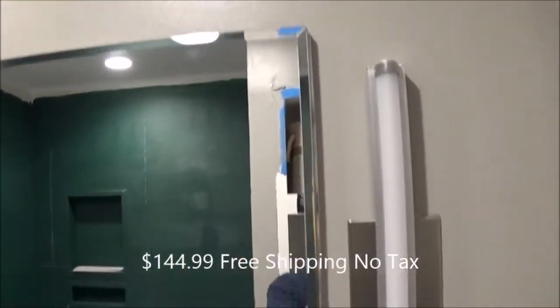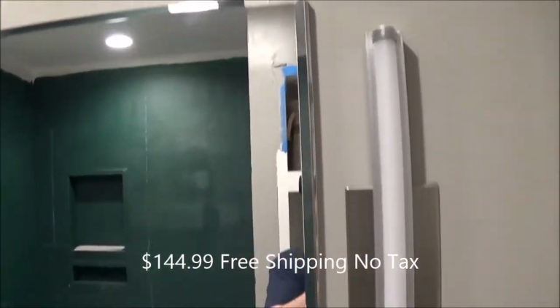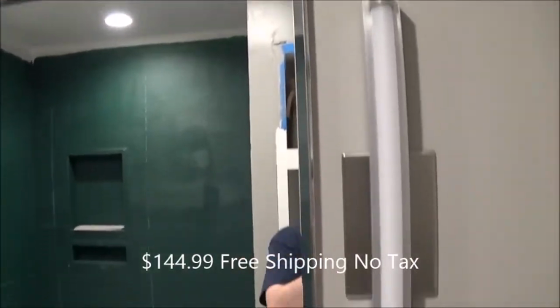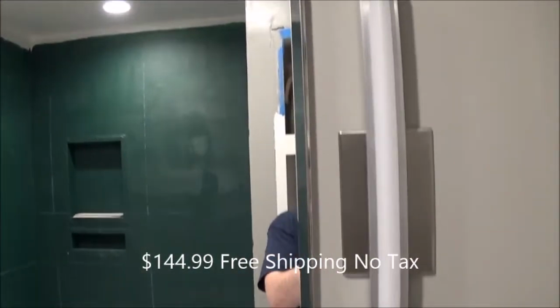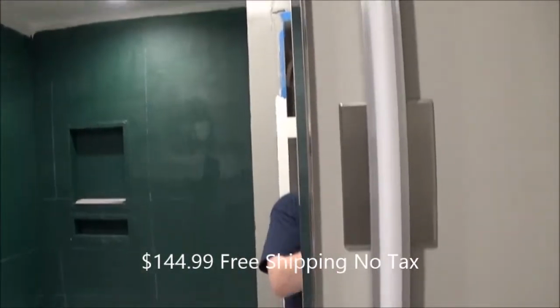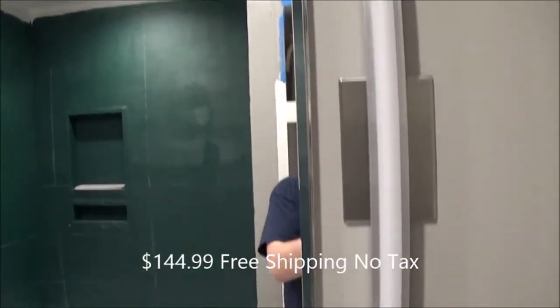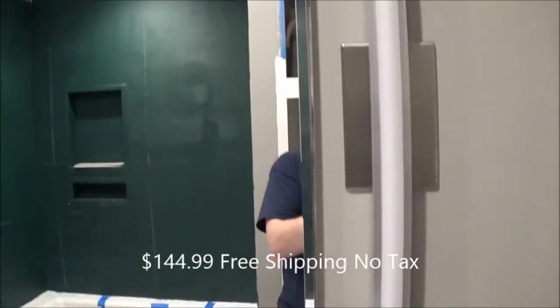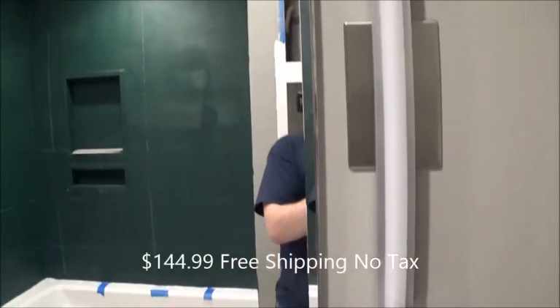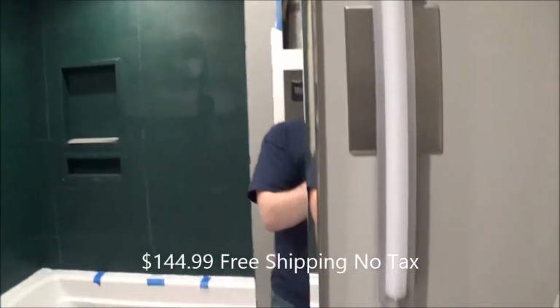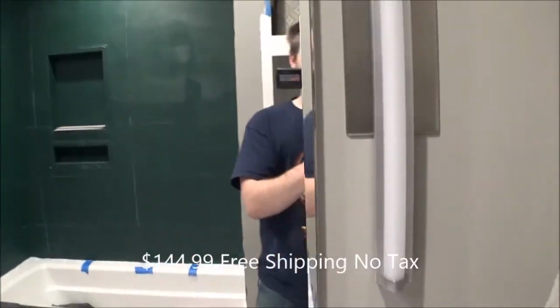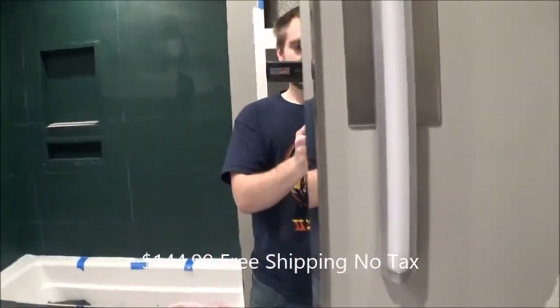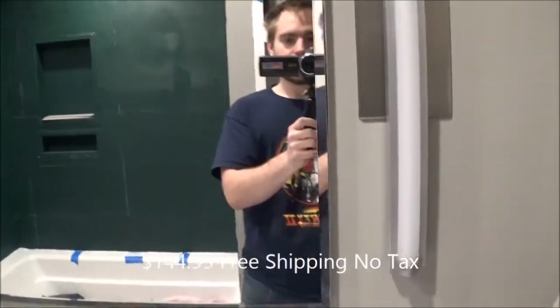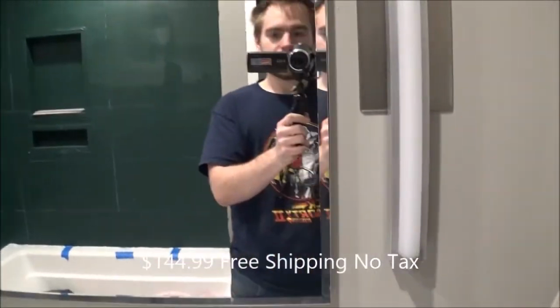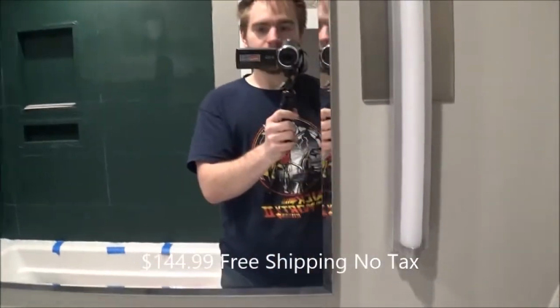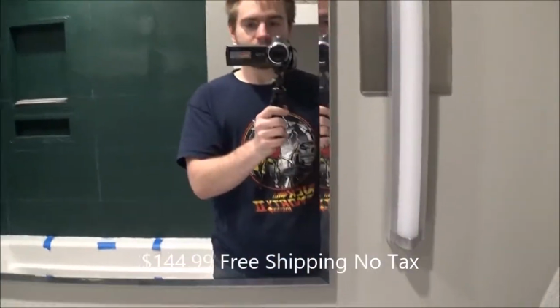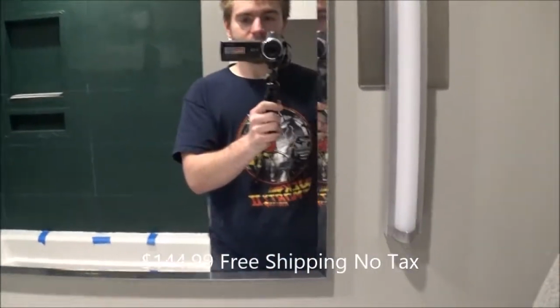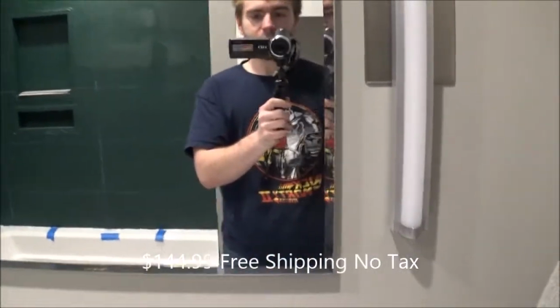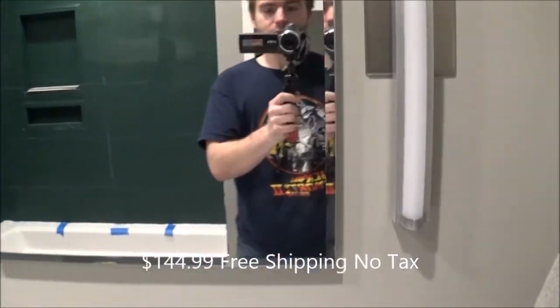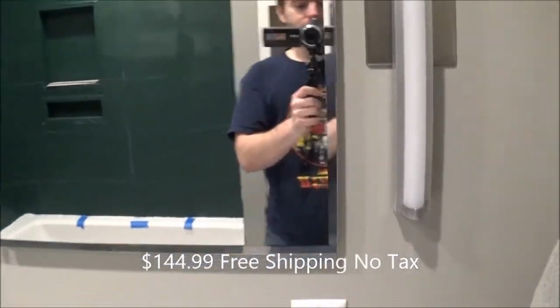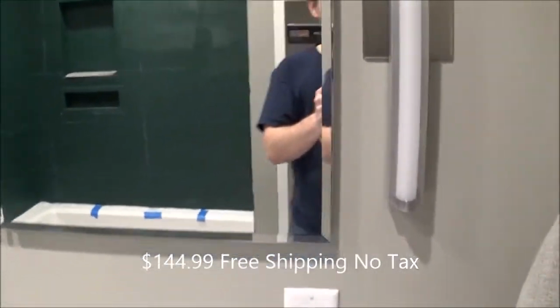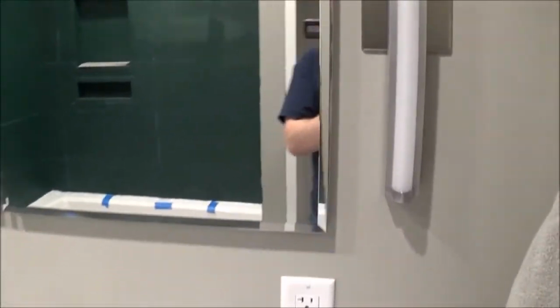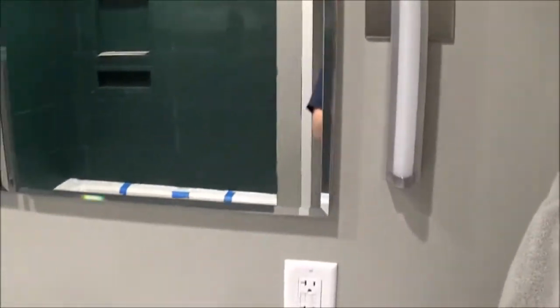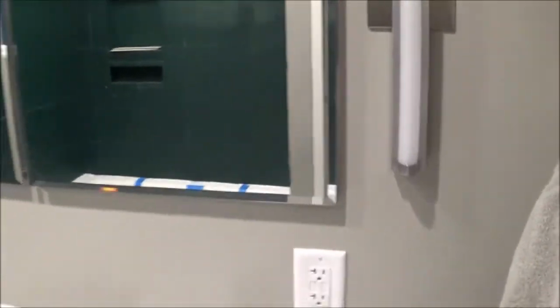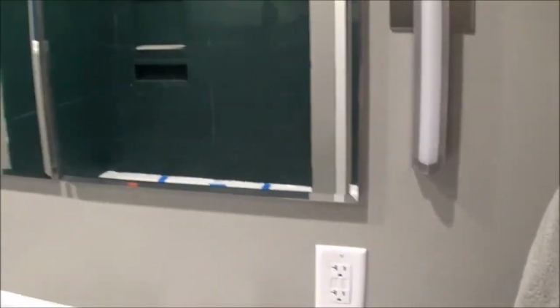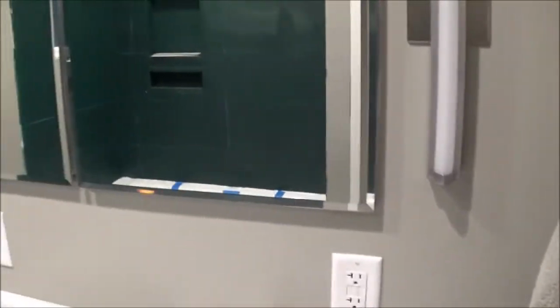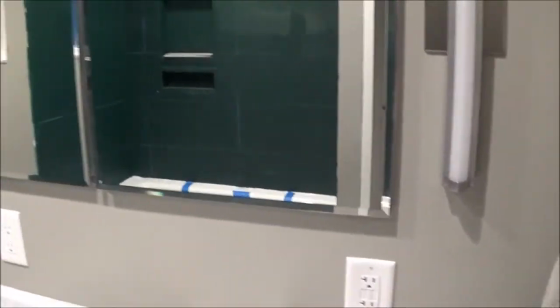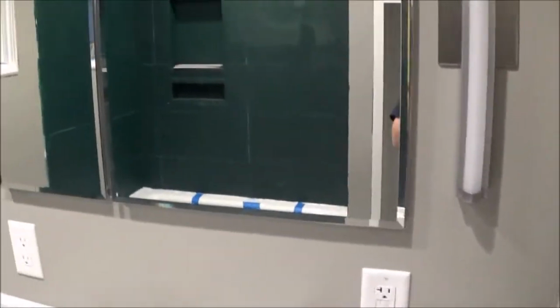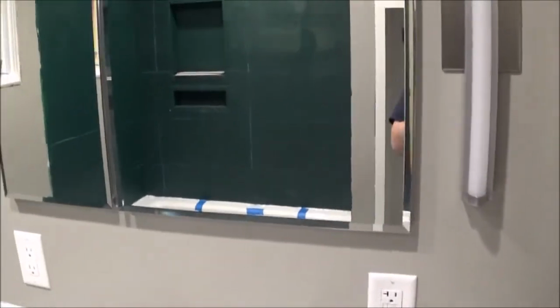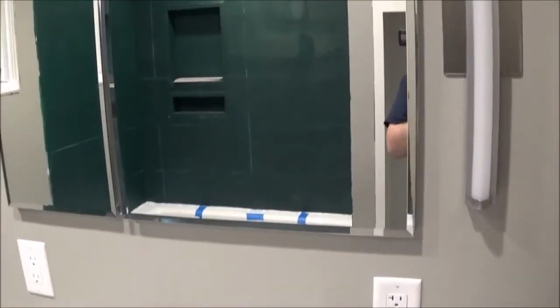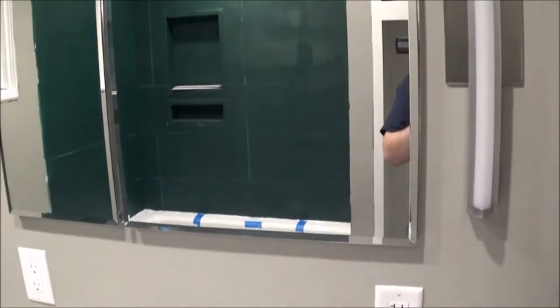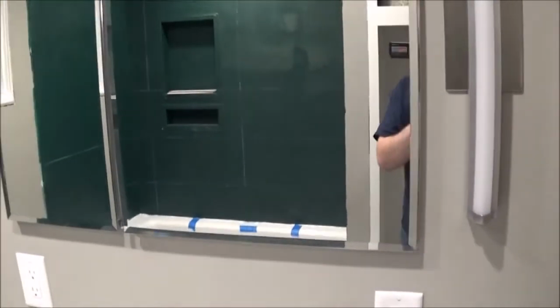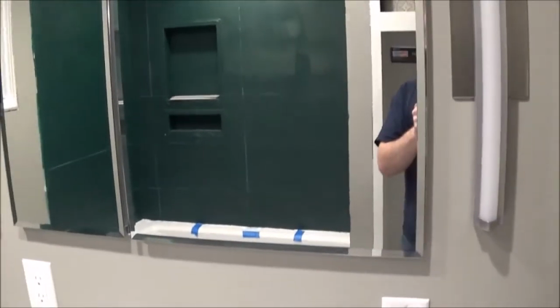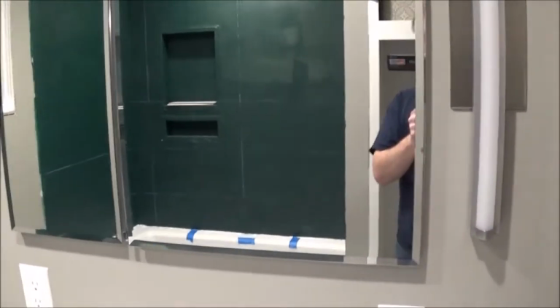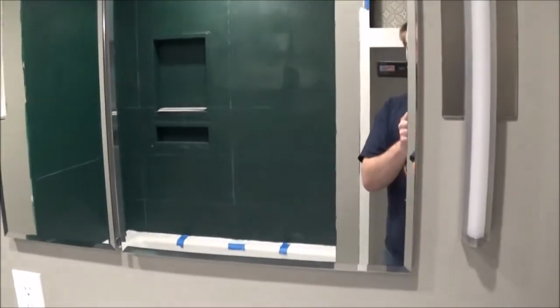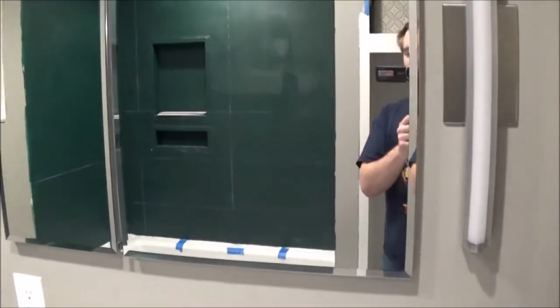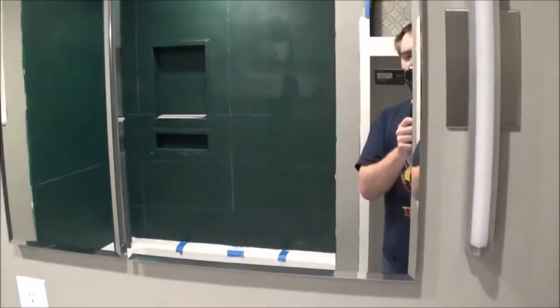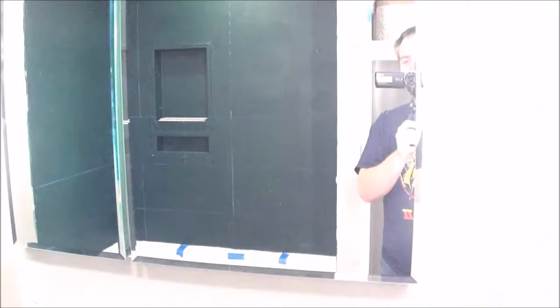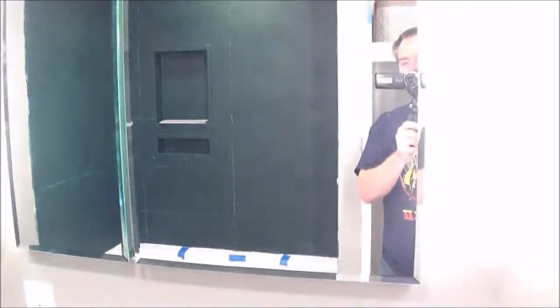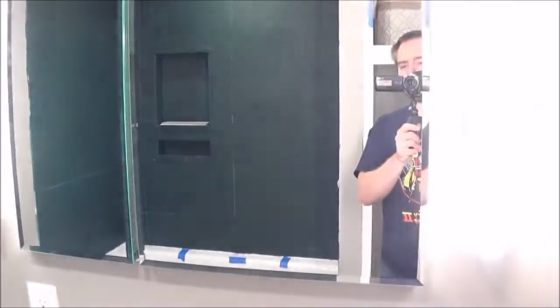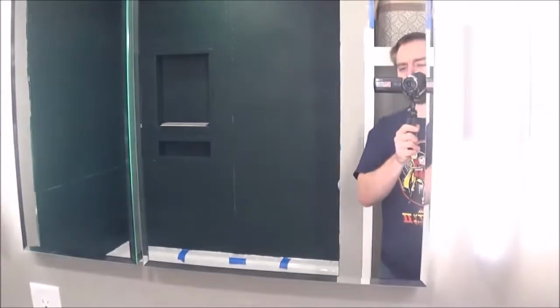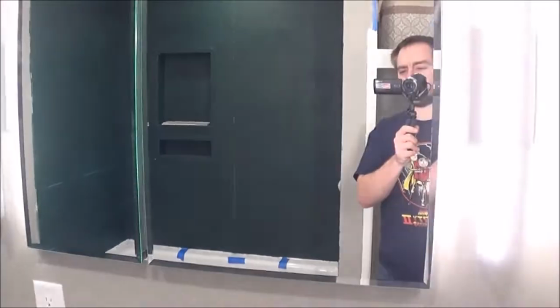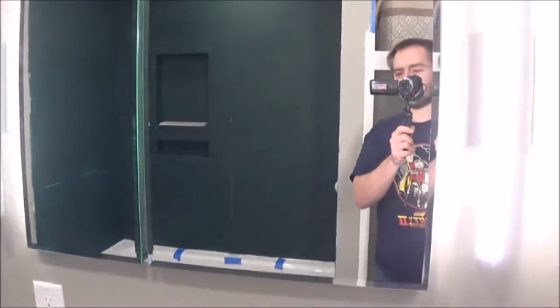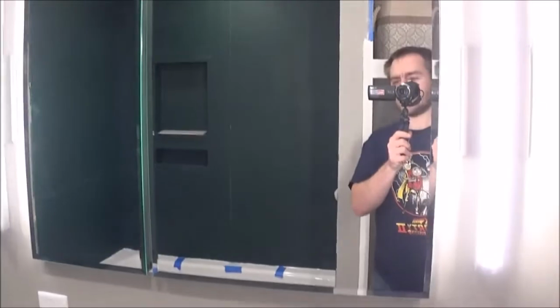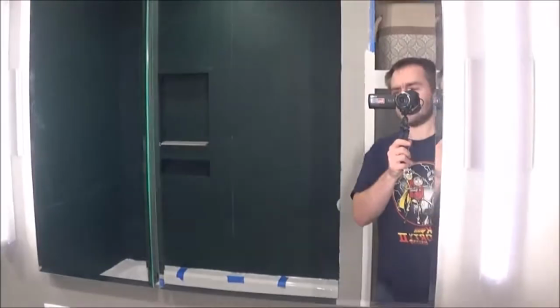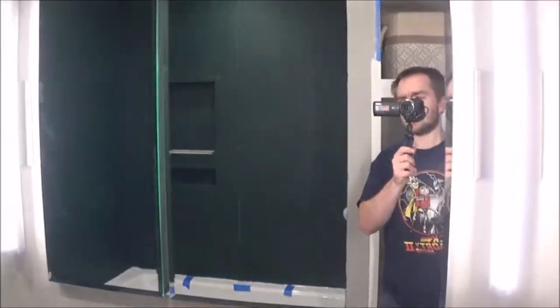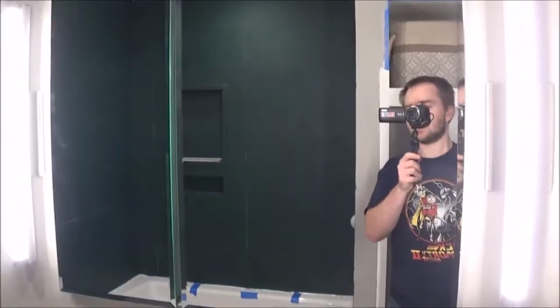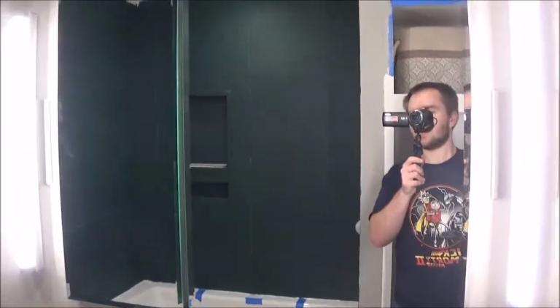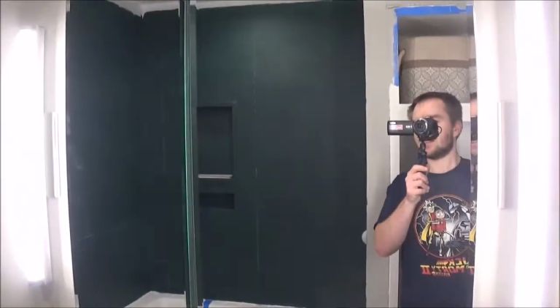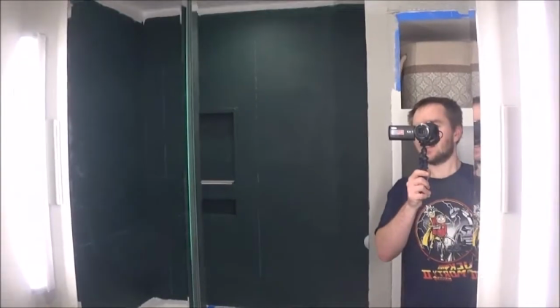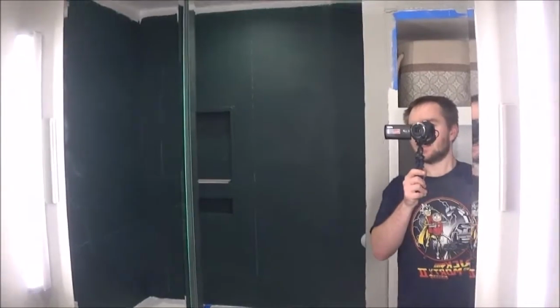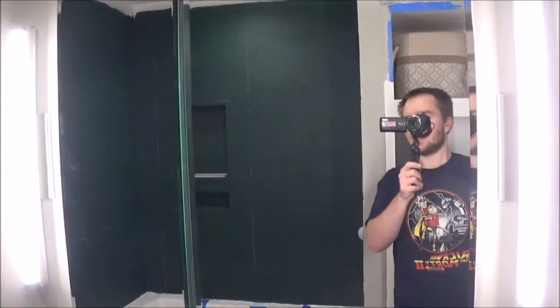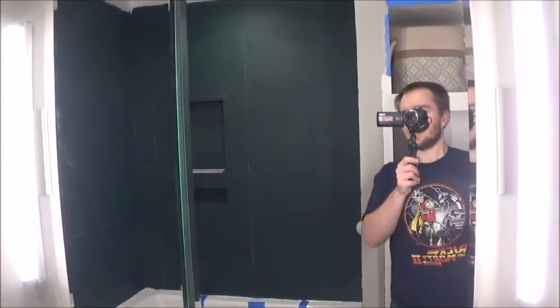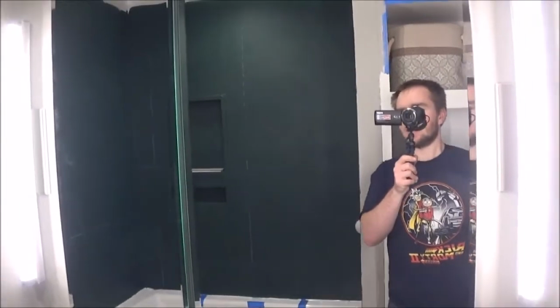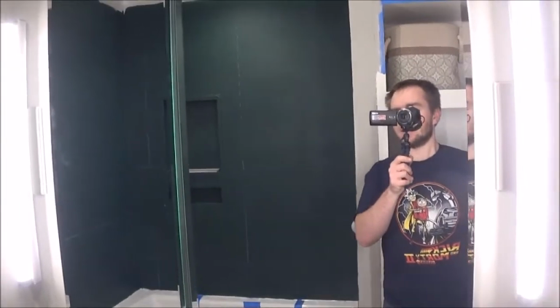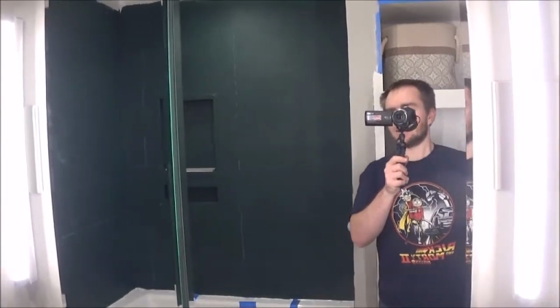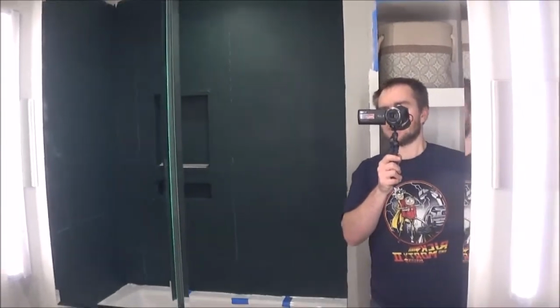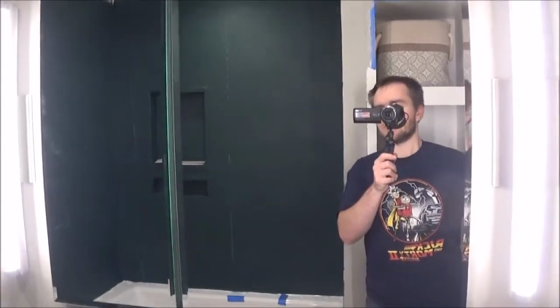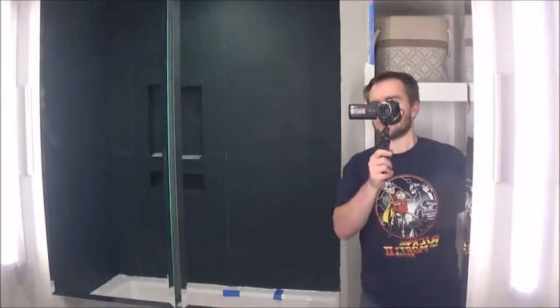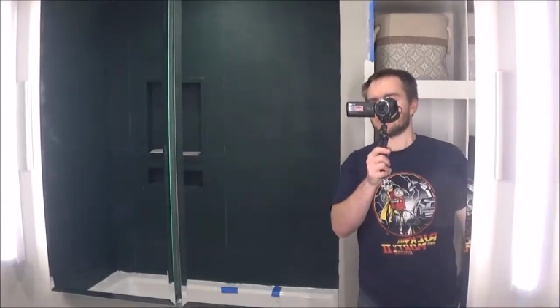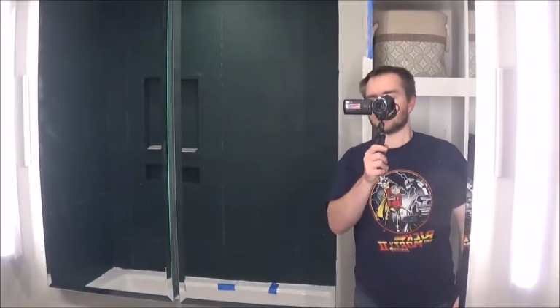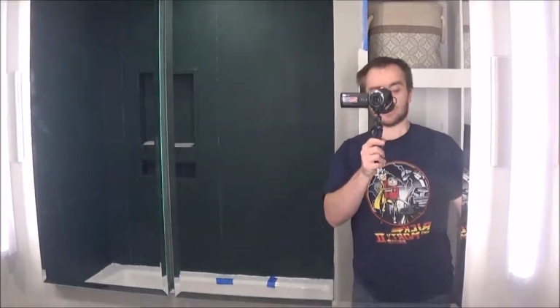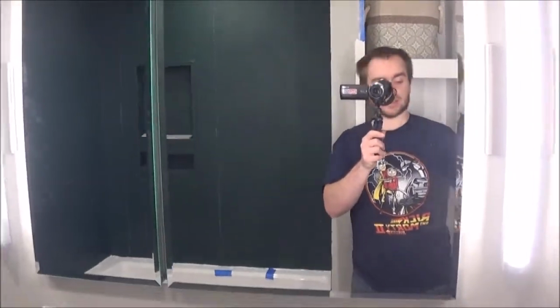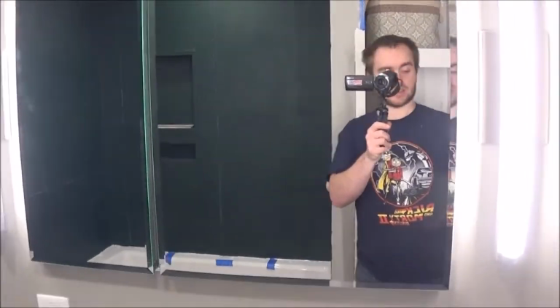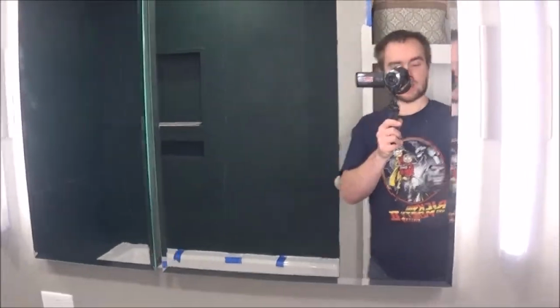And it really just looks great, especially with these lights — these blinding LED lights. Really good.